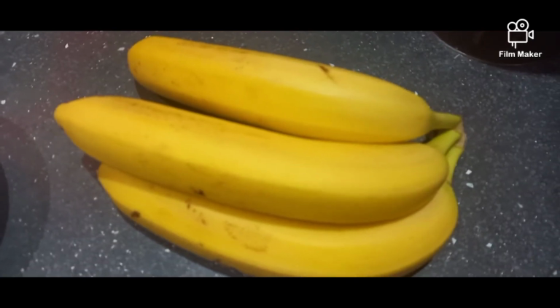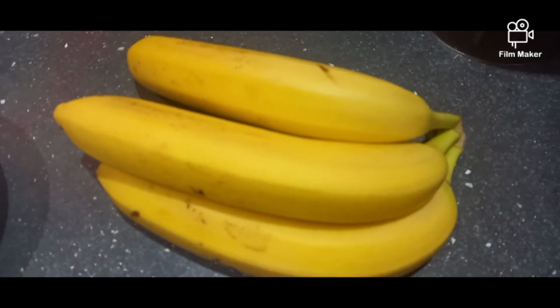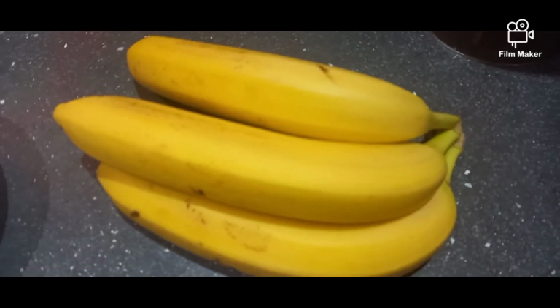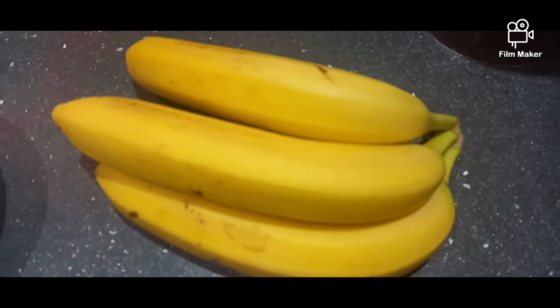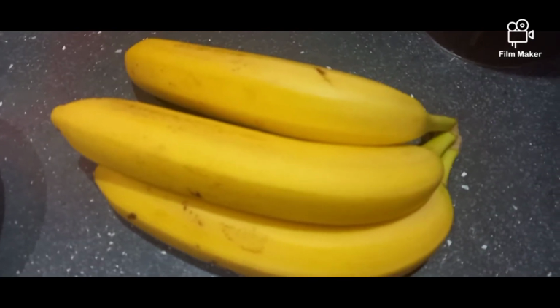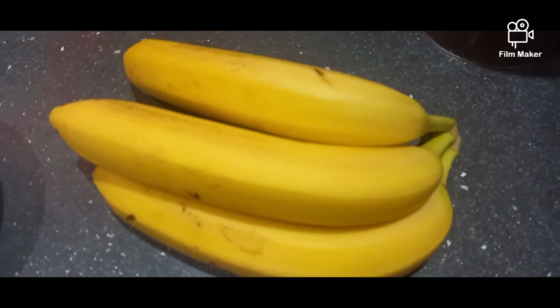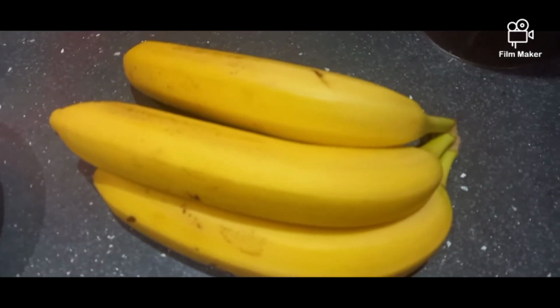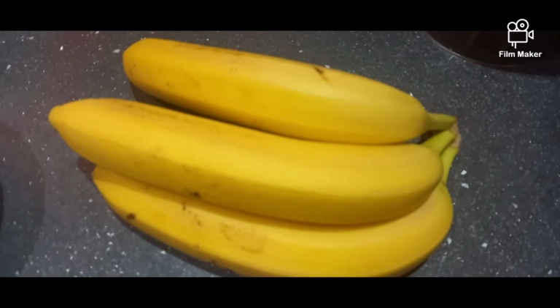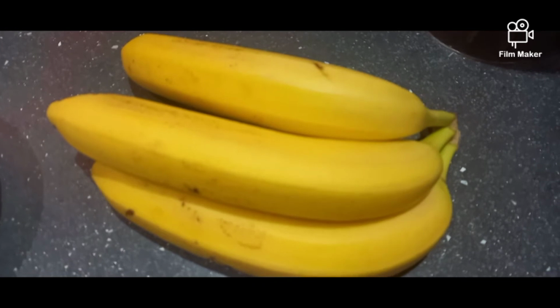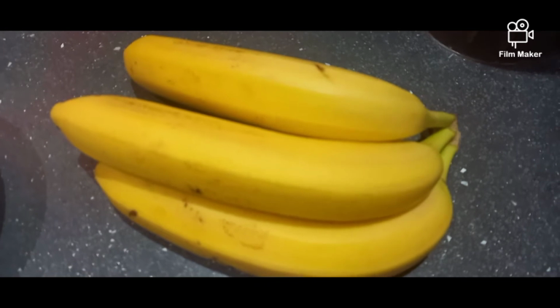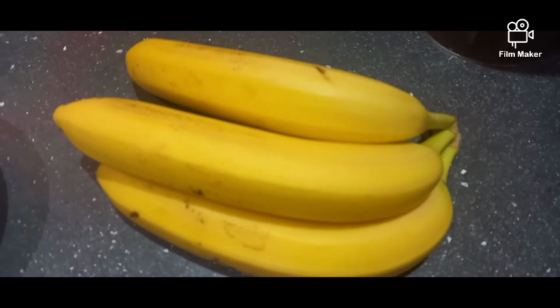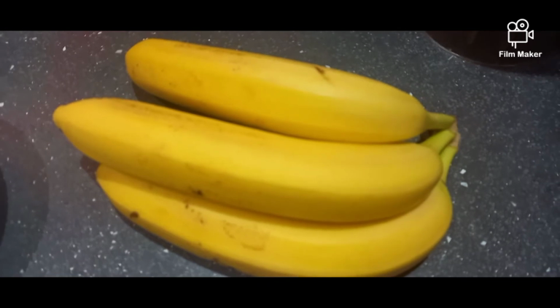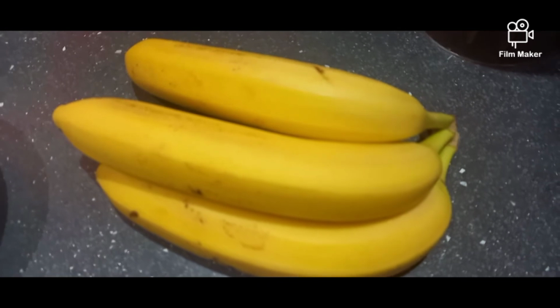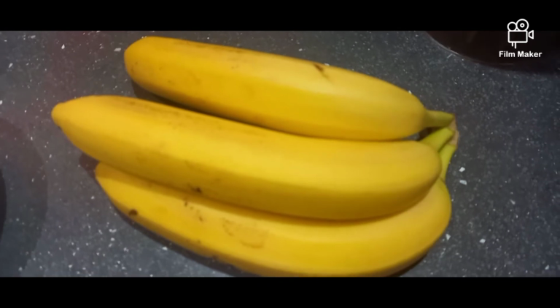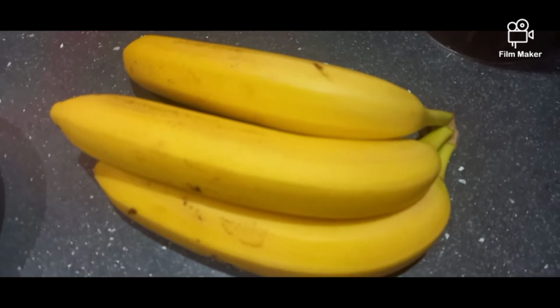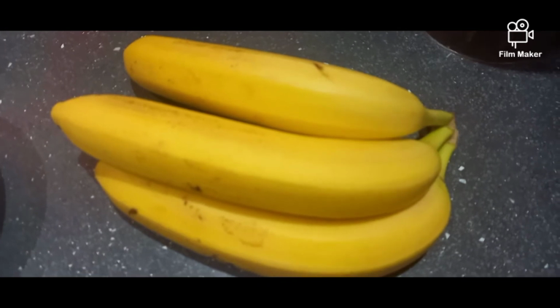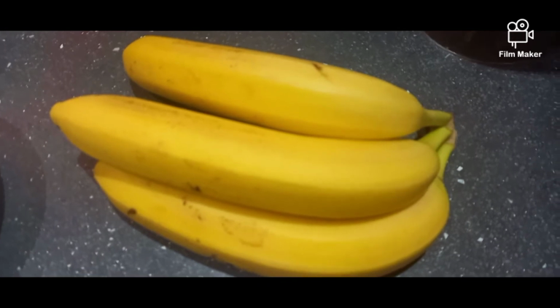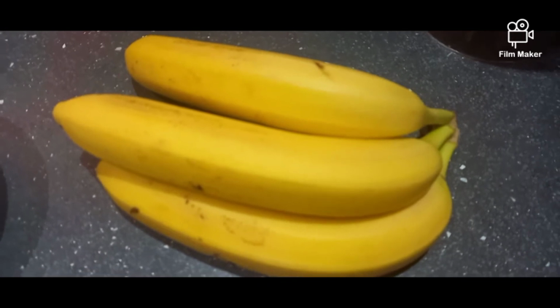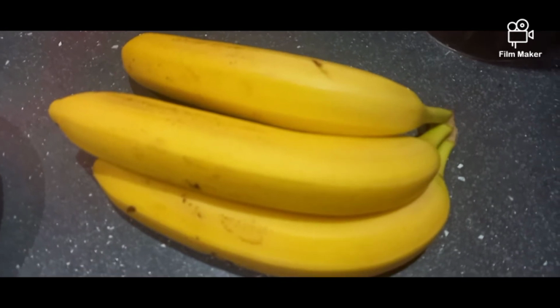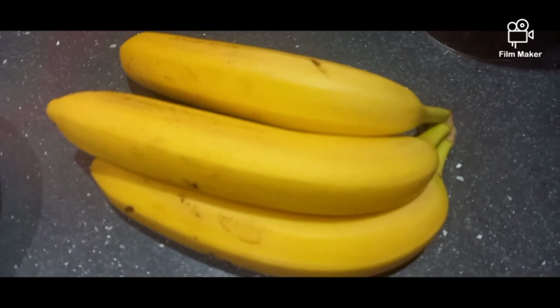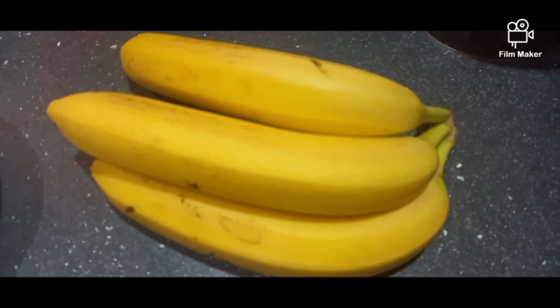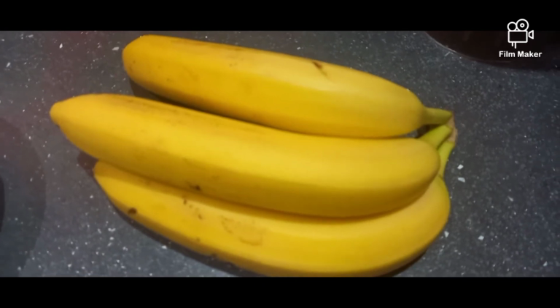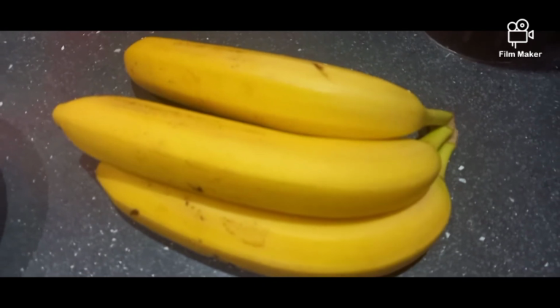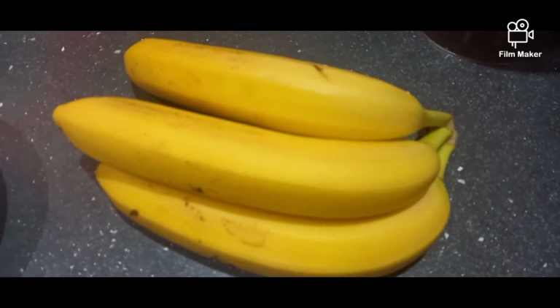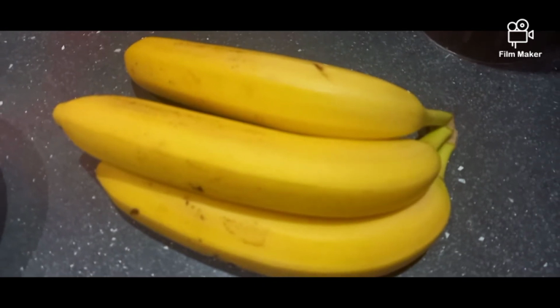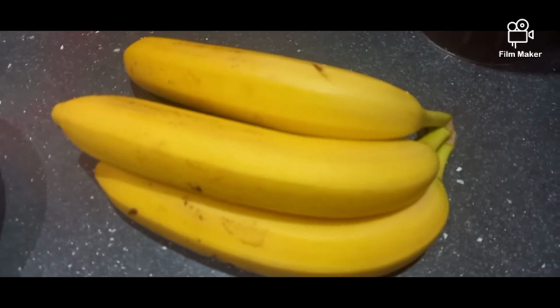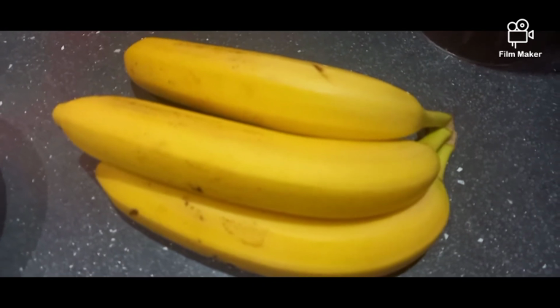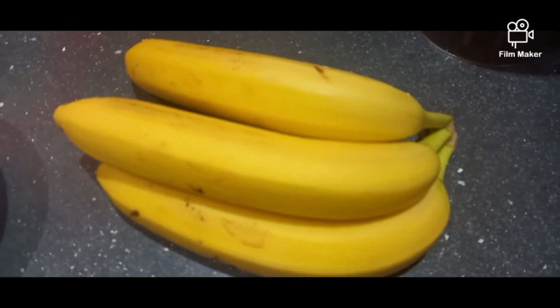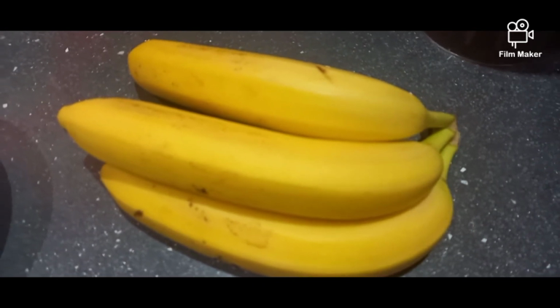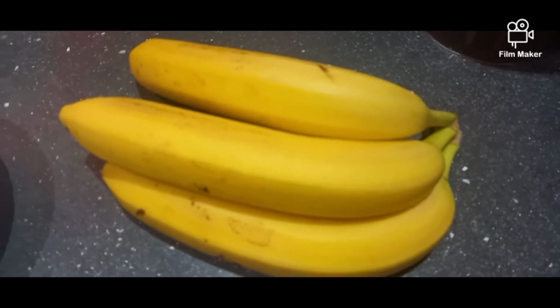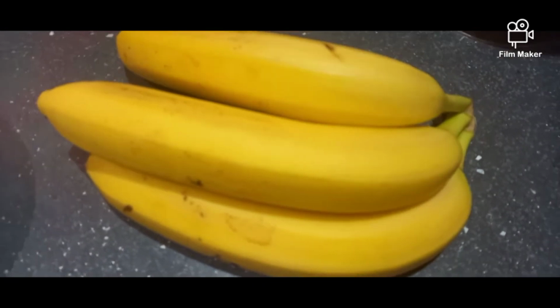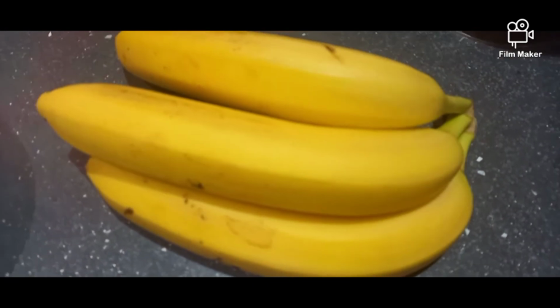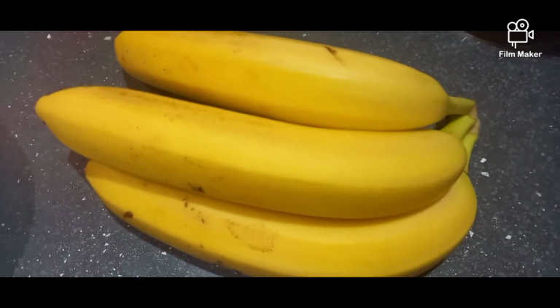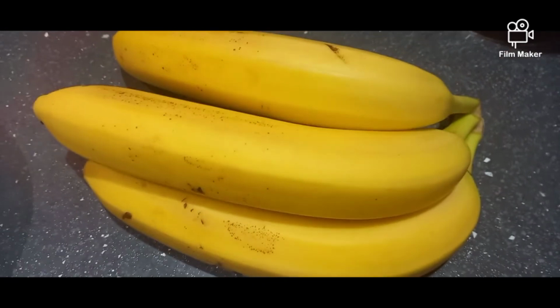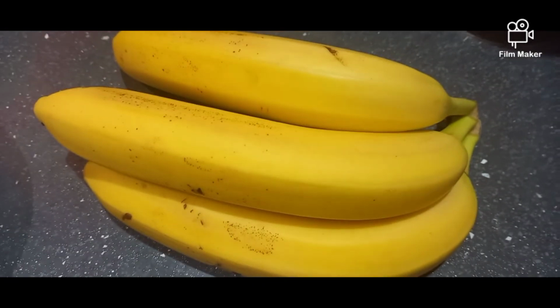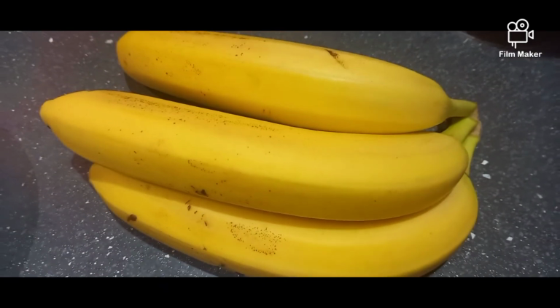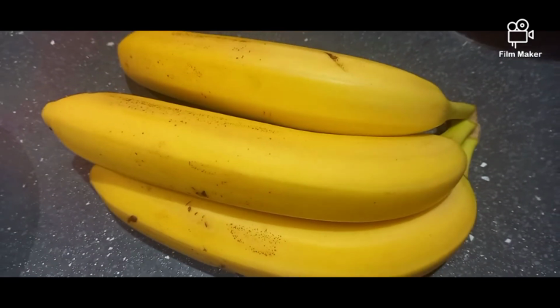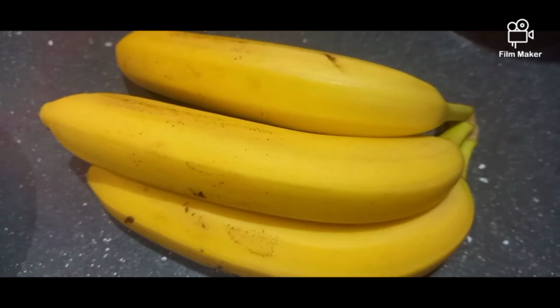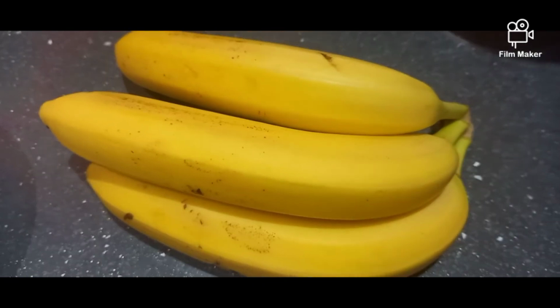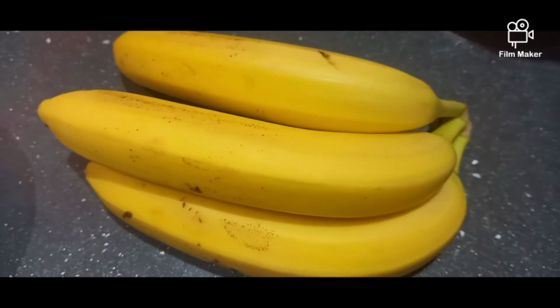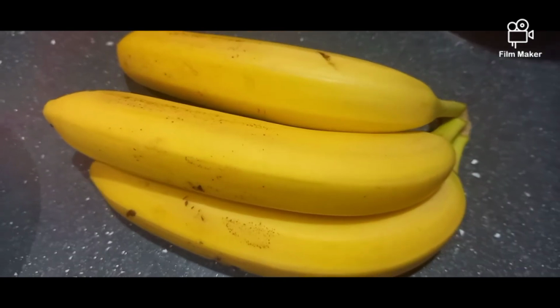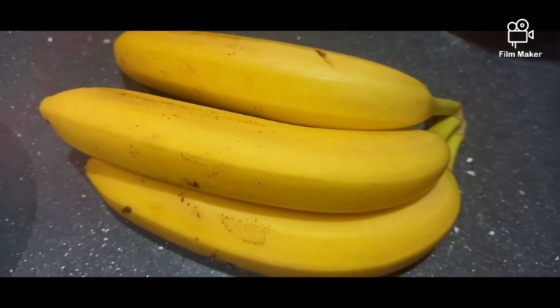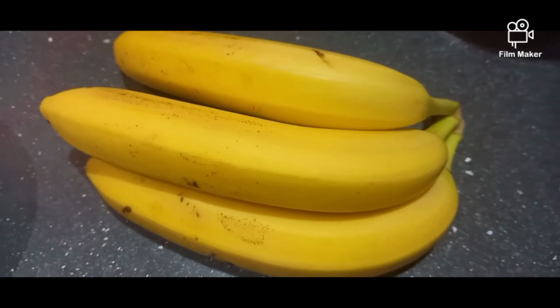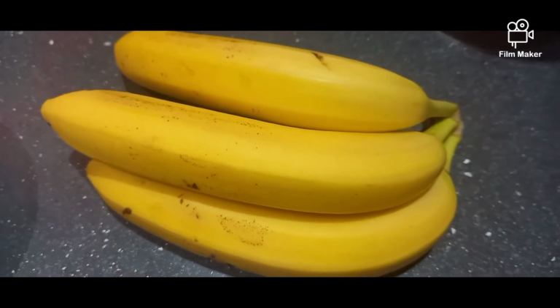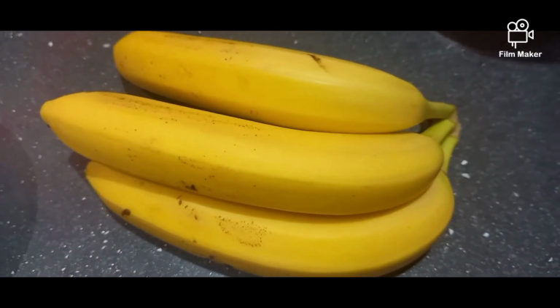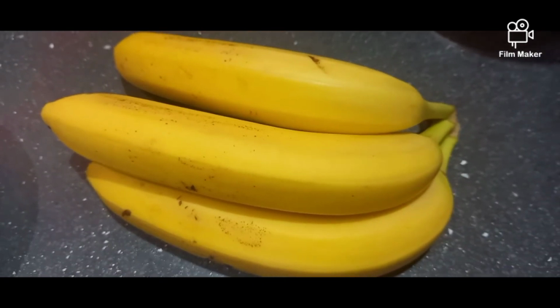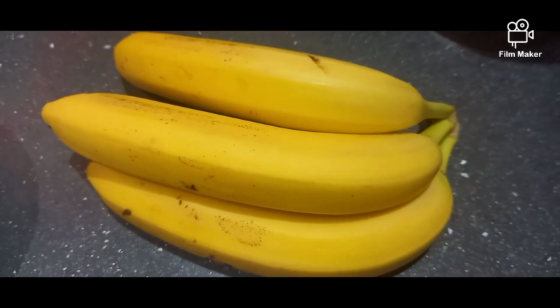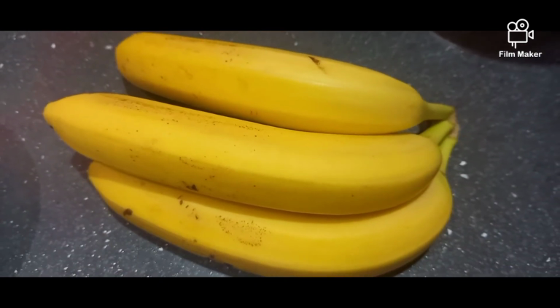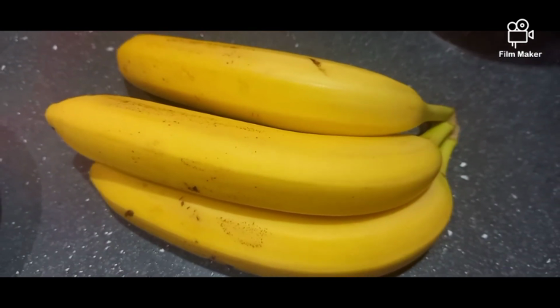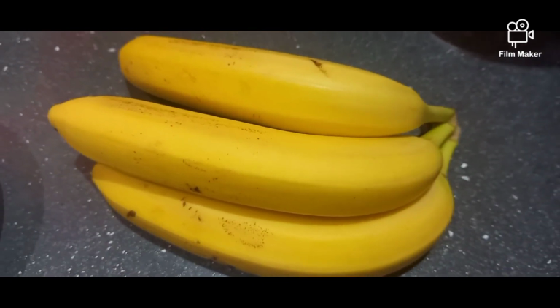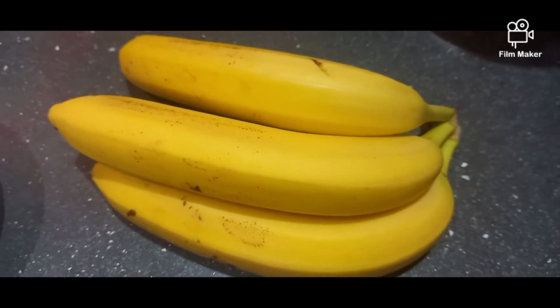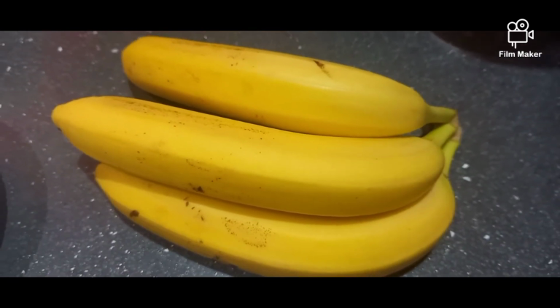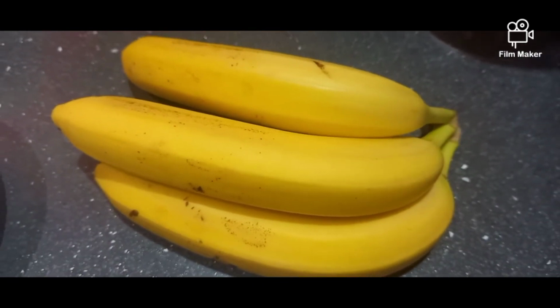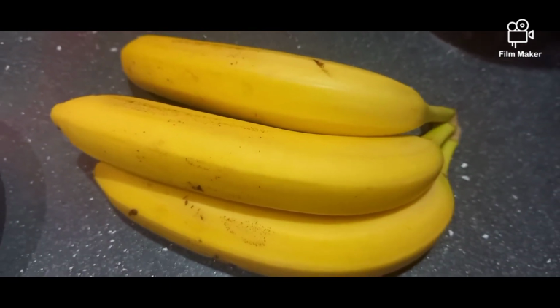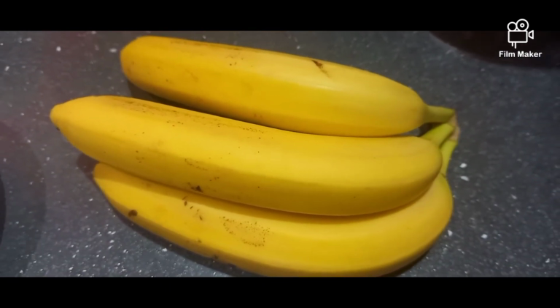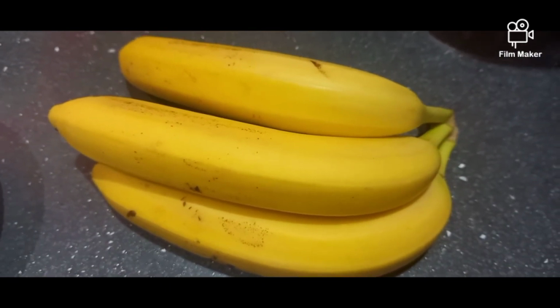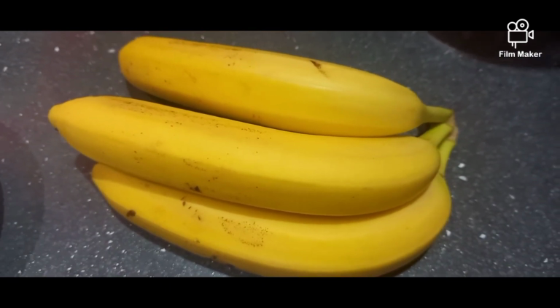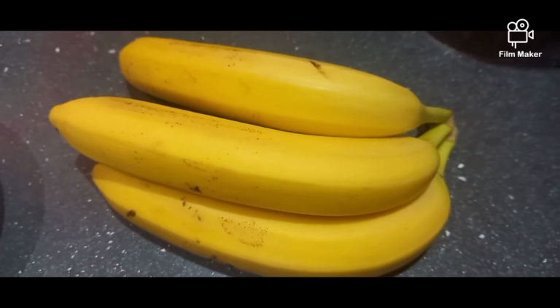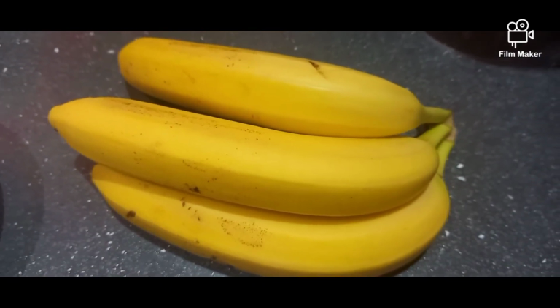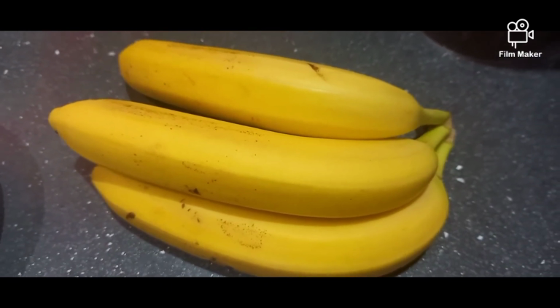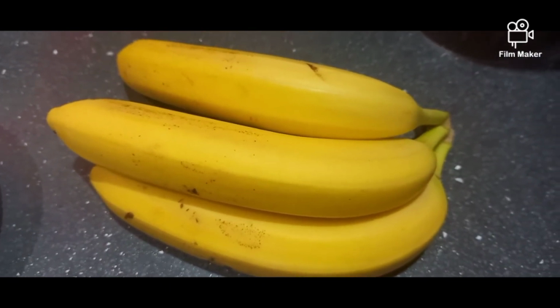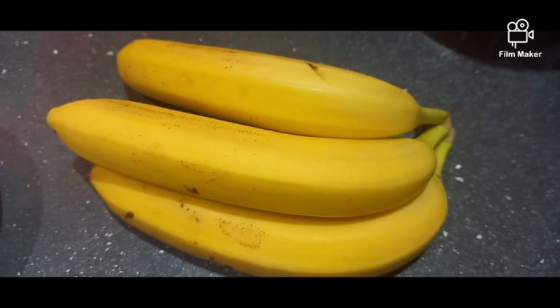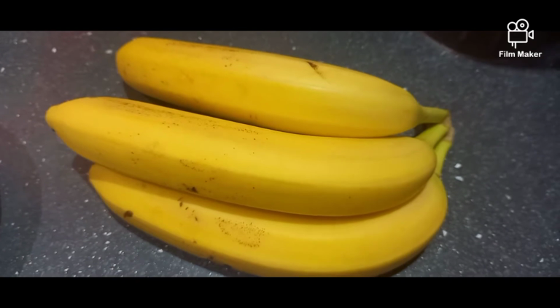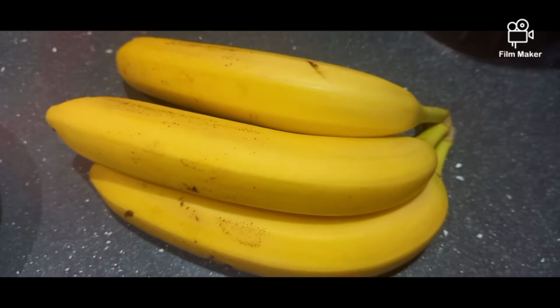Hi guys, today we are going to be making banana milkshake. For this you need 3 bananas — chop these up and put them in the blender.